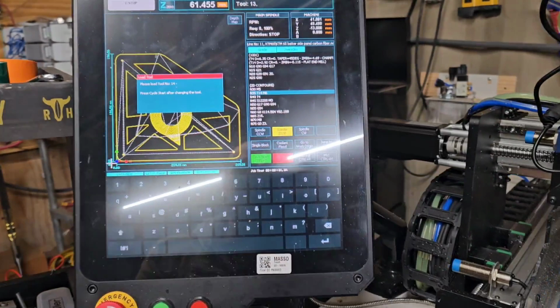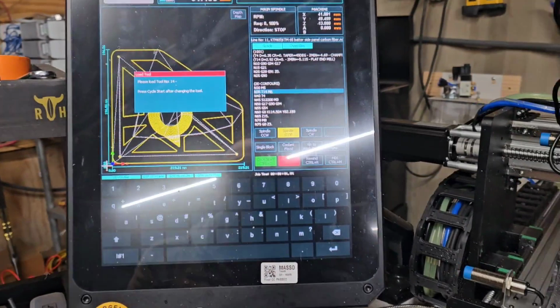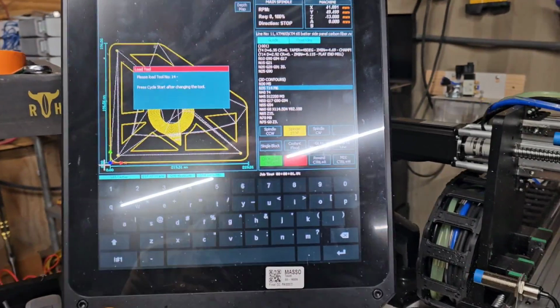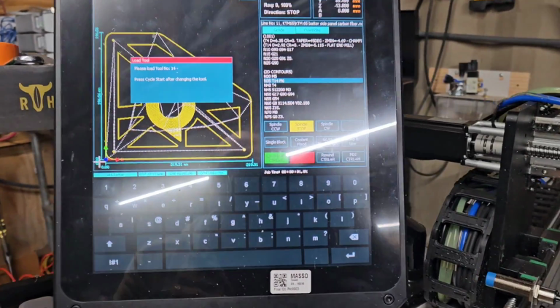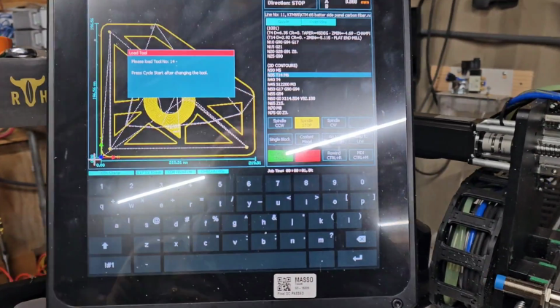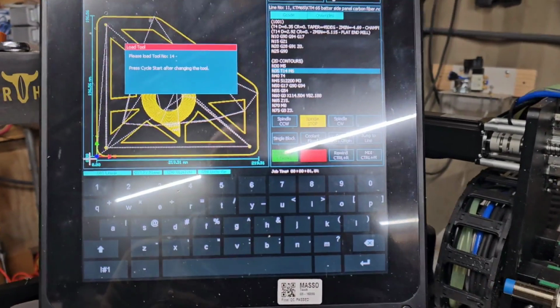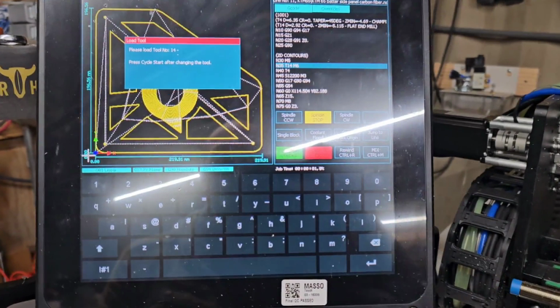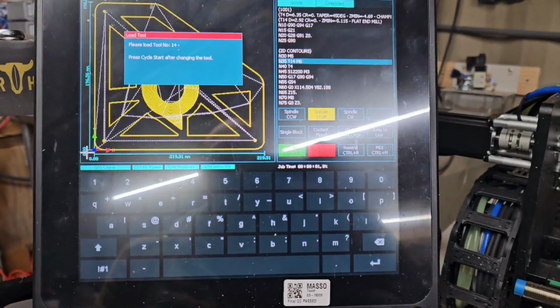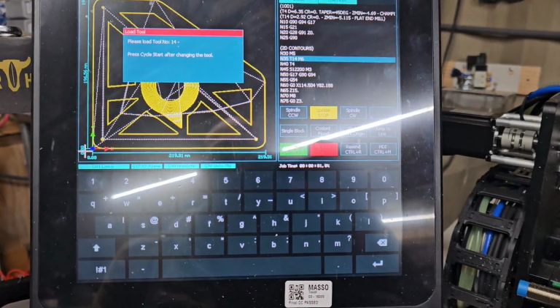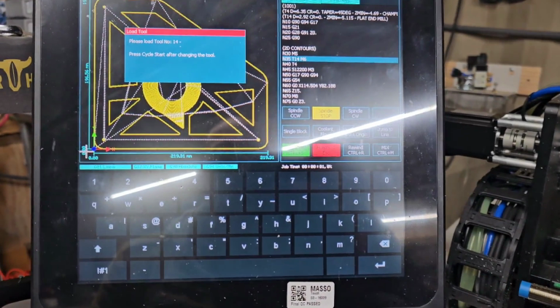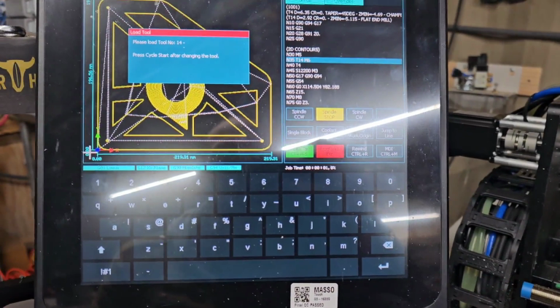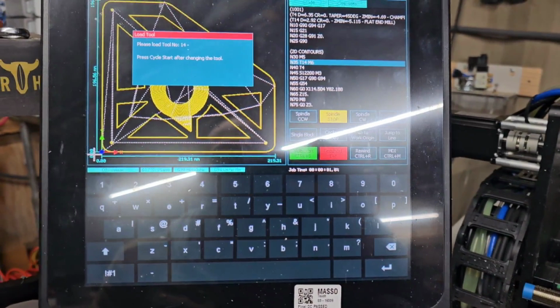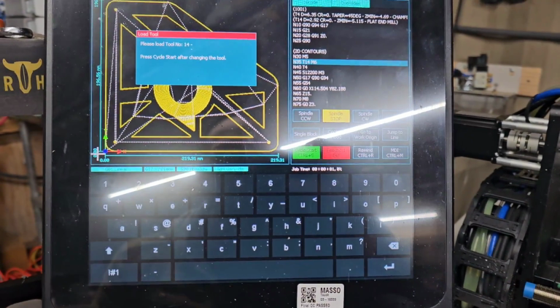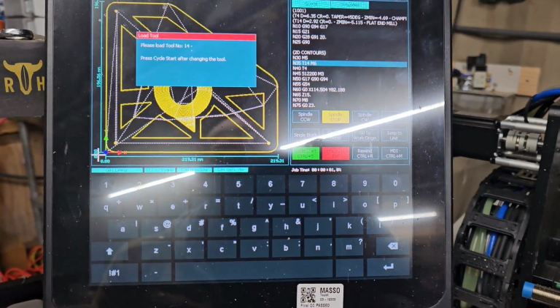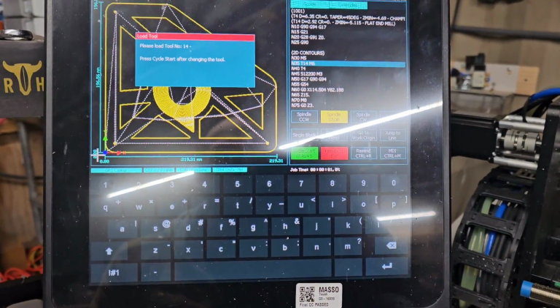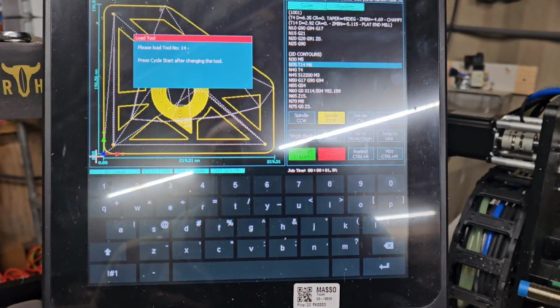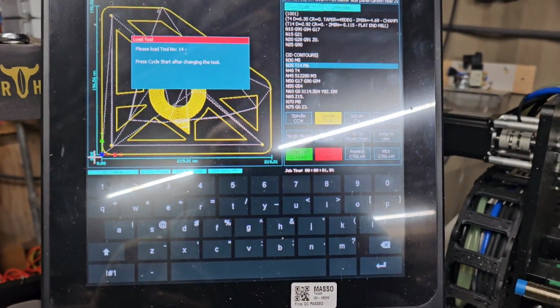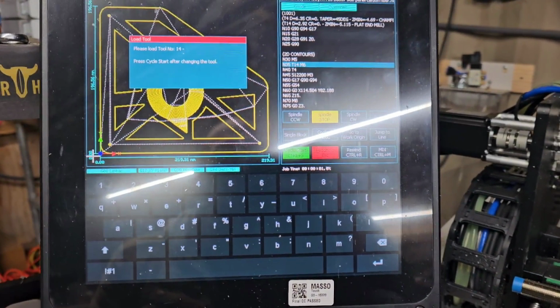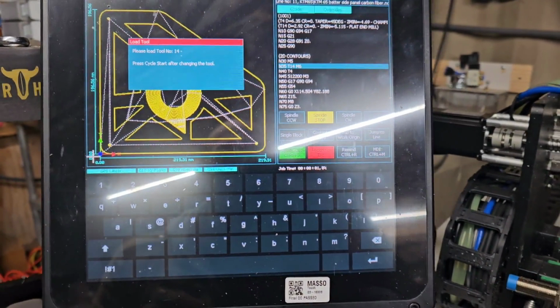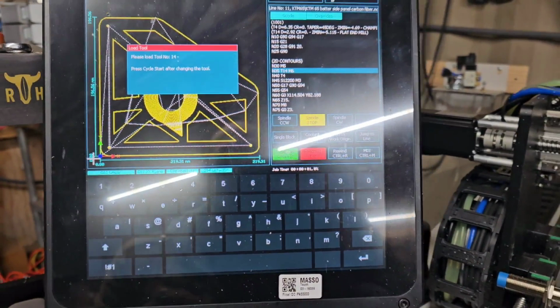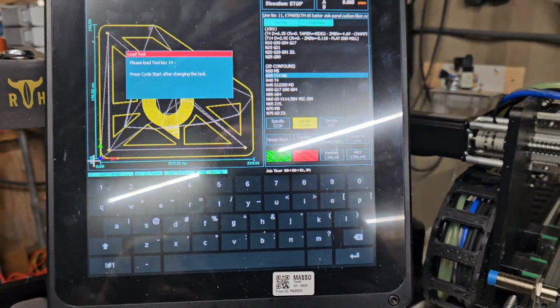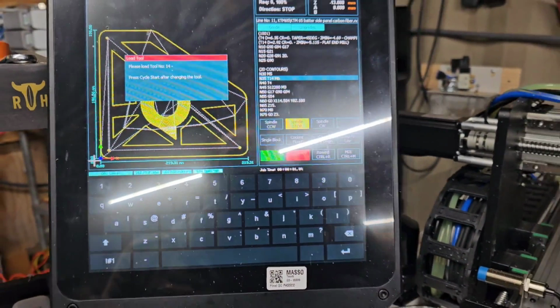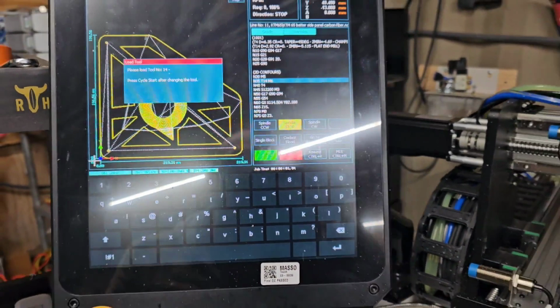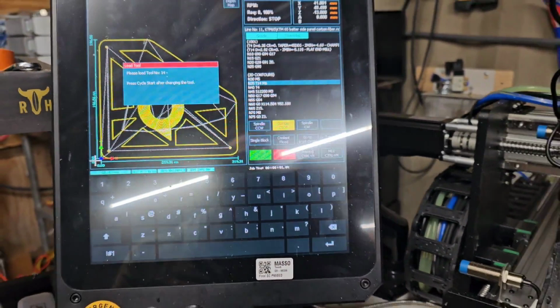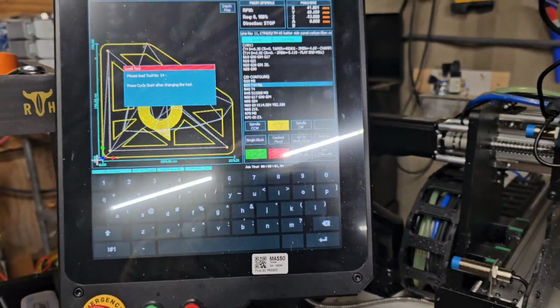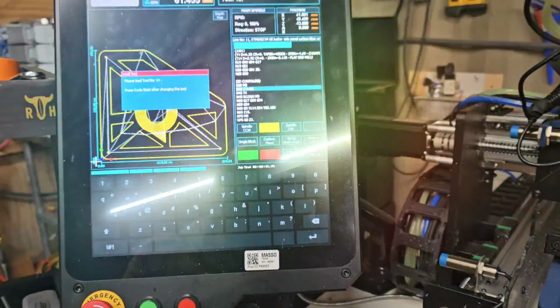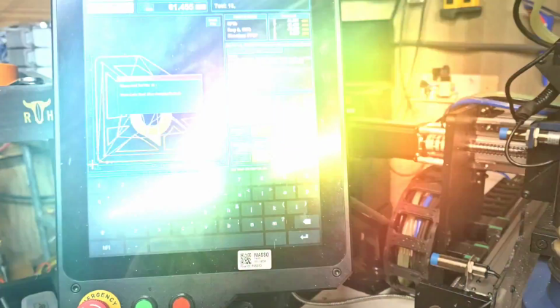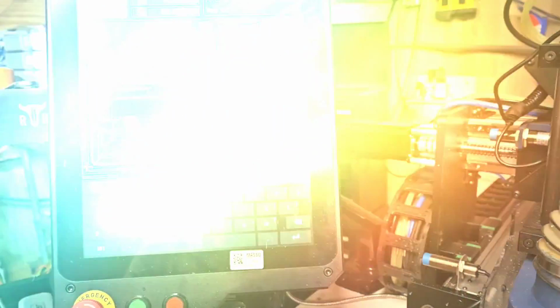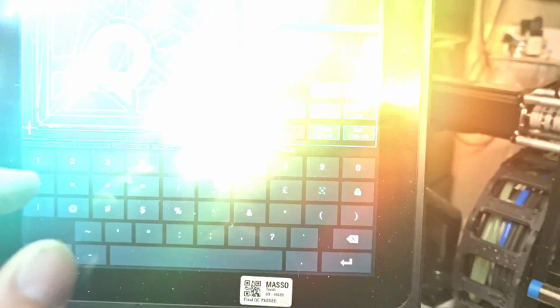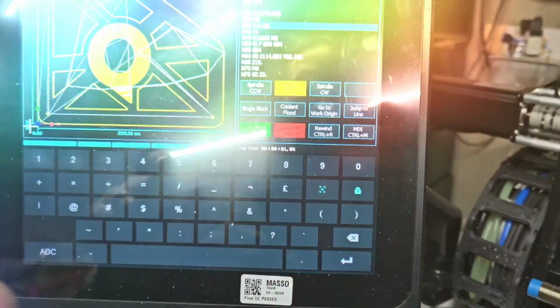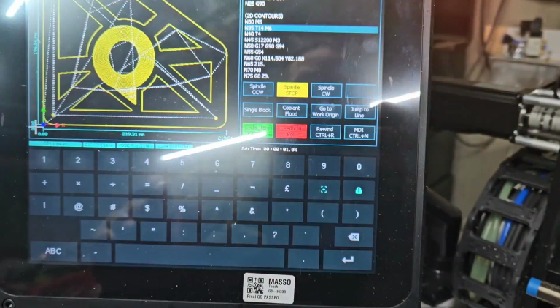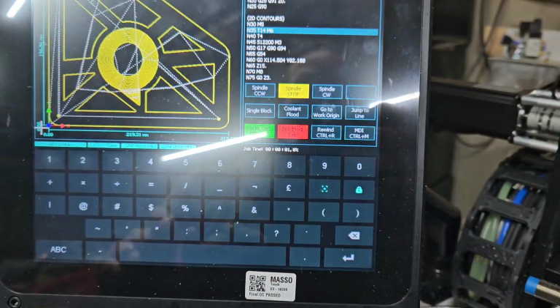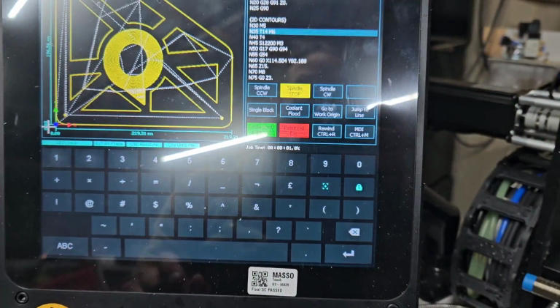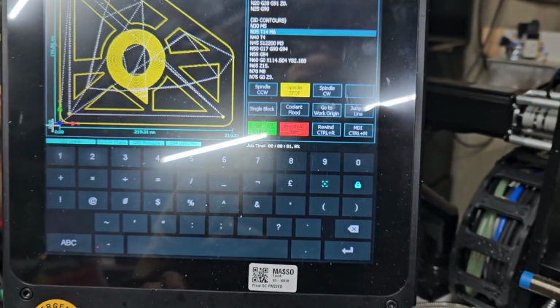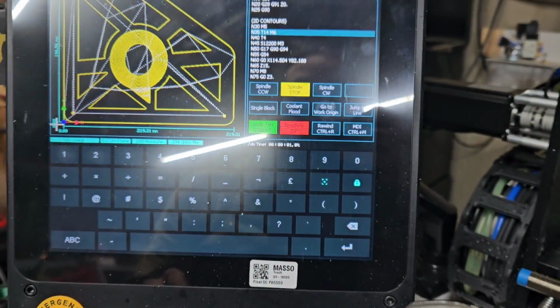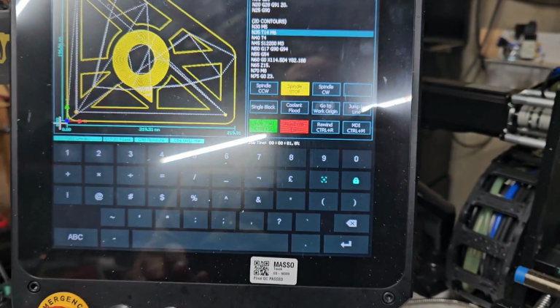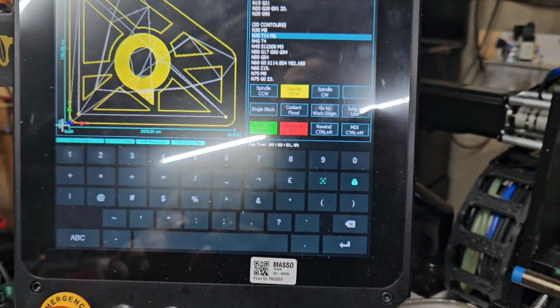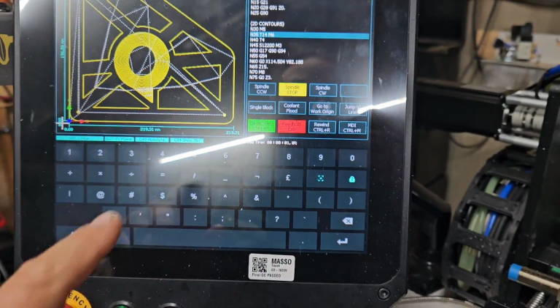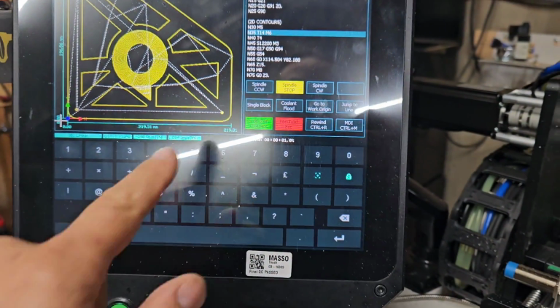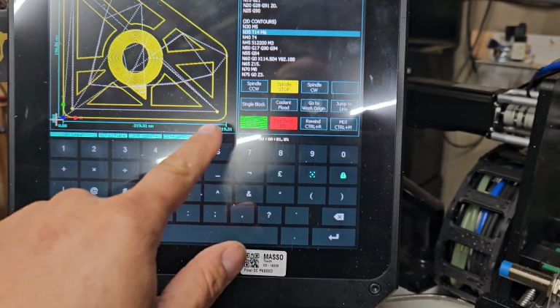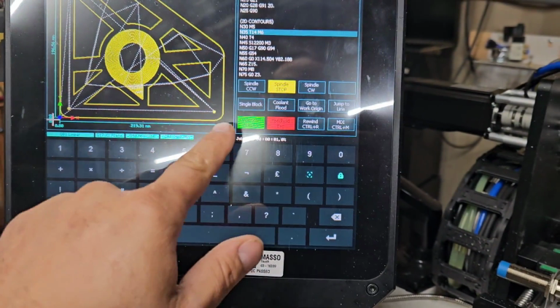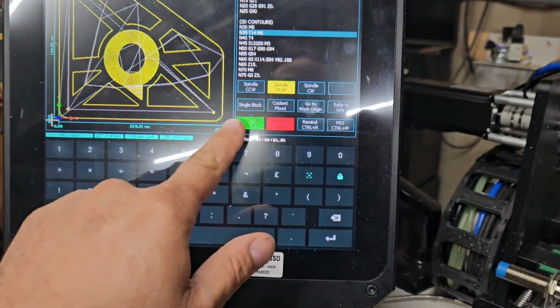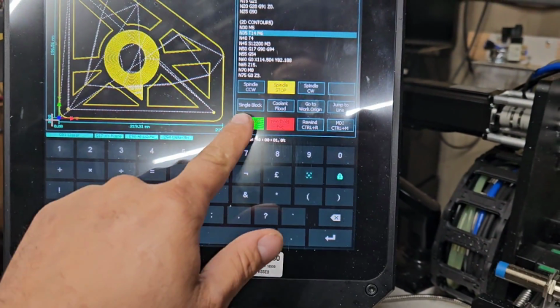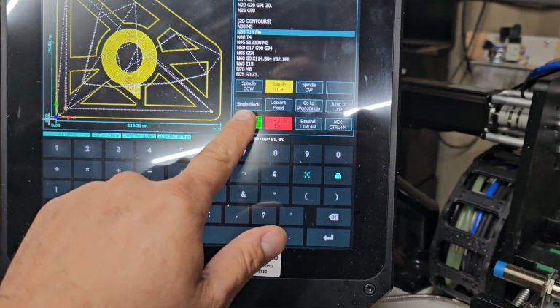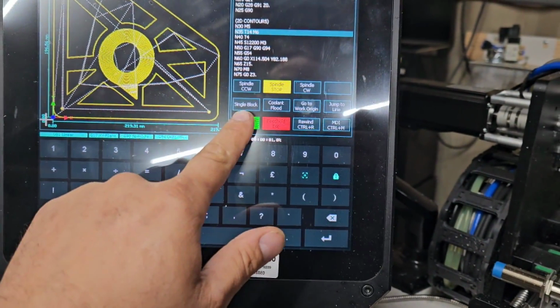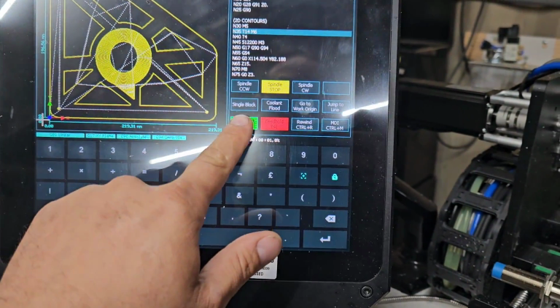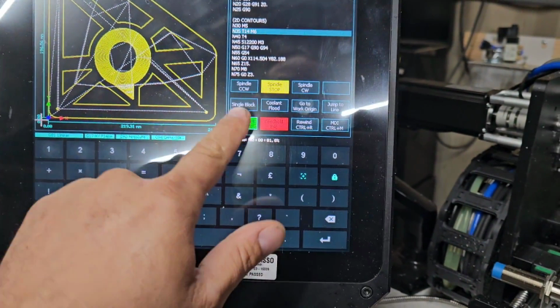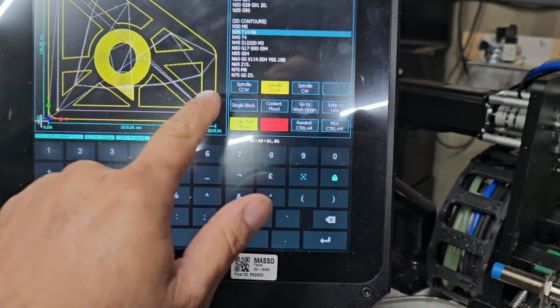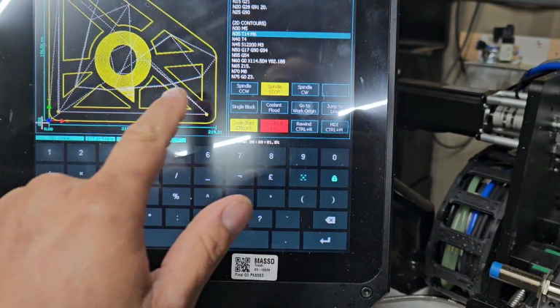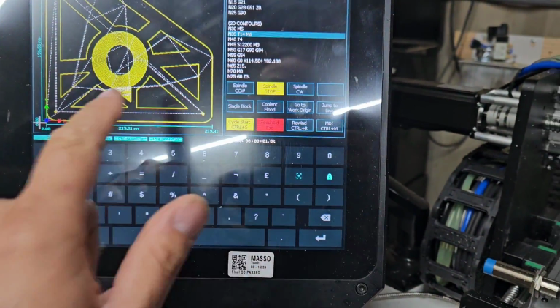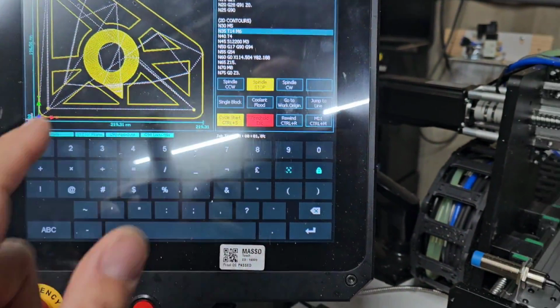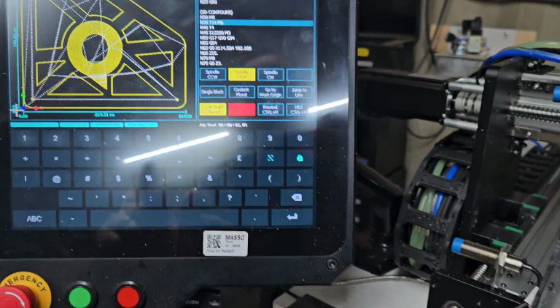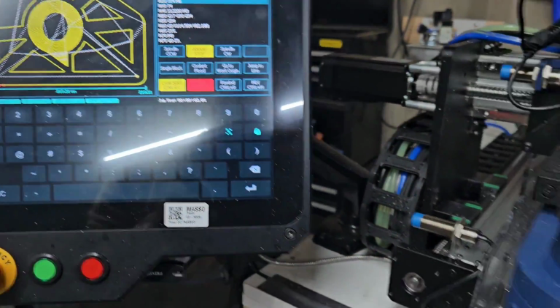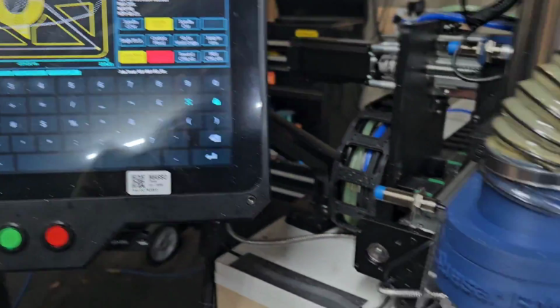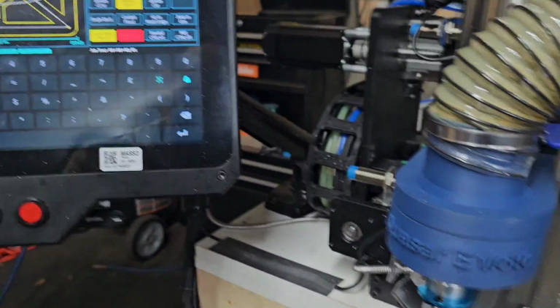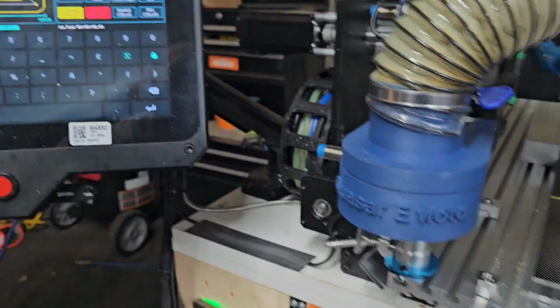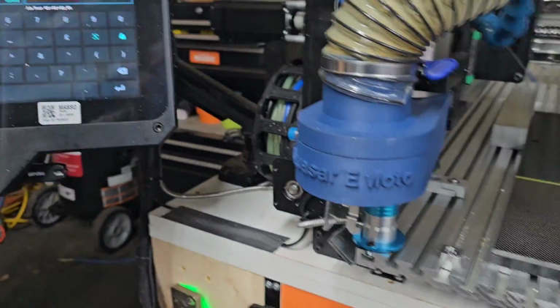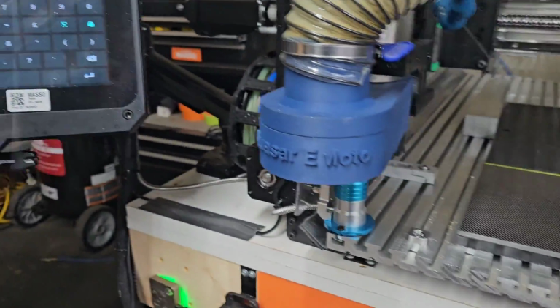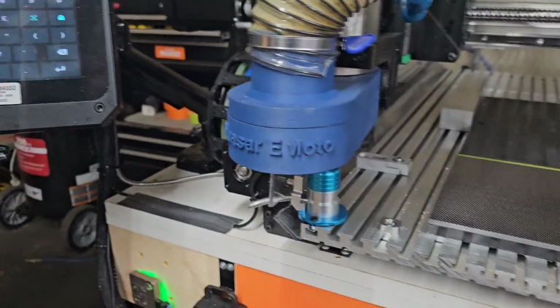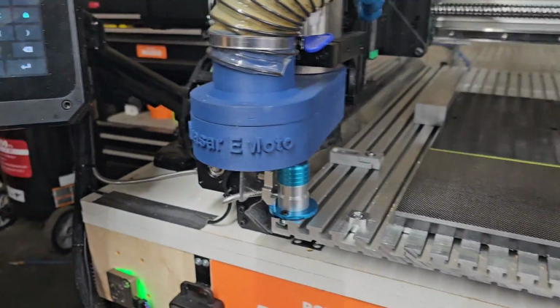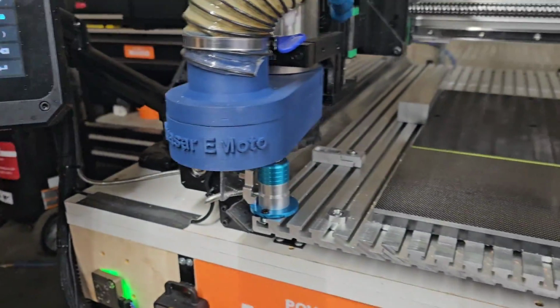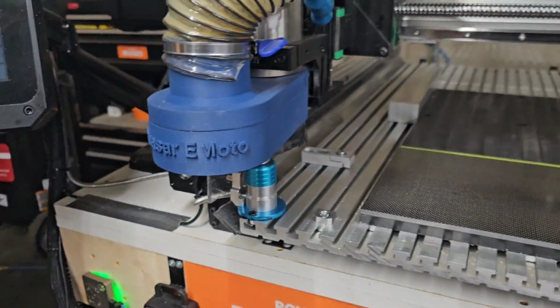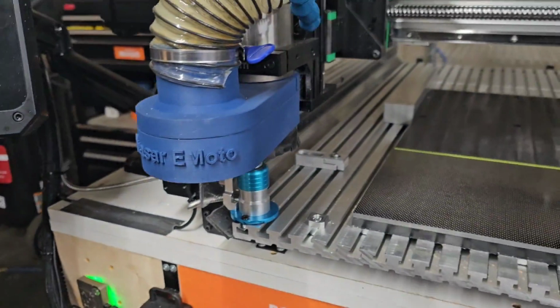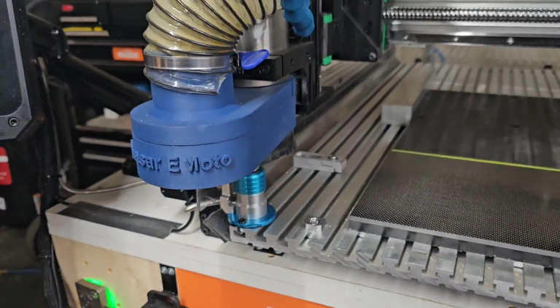Oh, it says I have to load the tool. I'm a dork. Here we go.